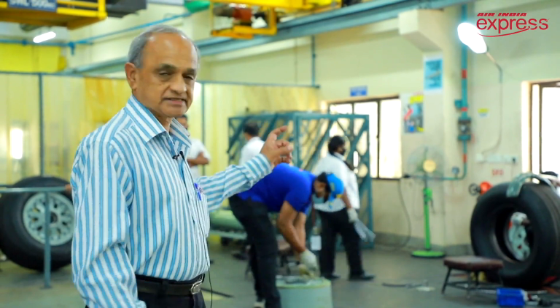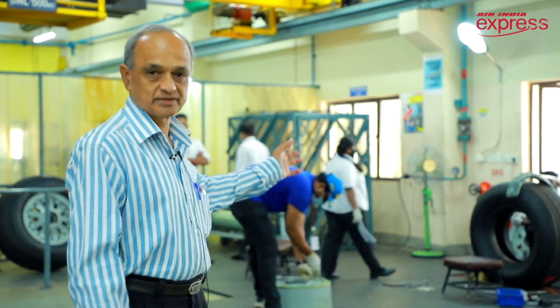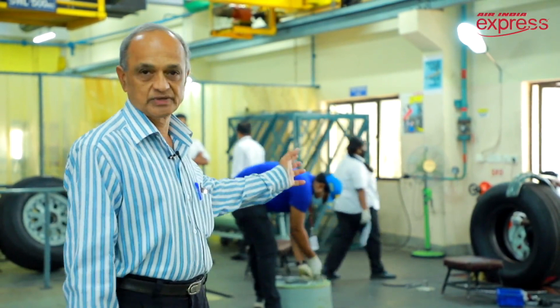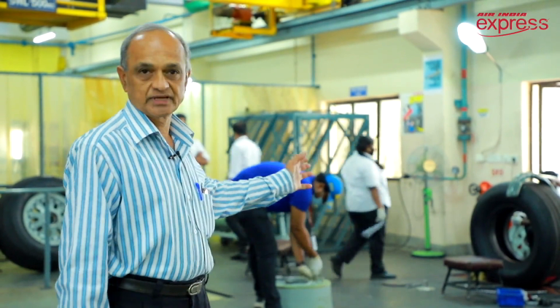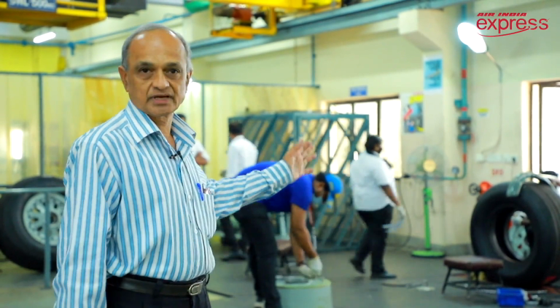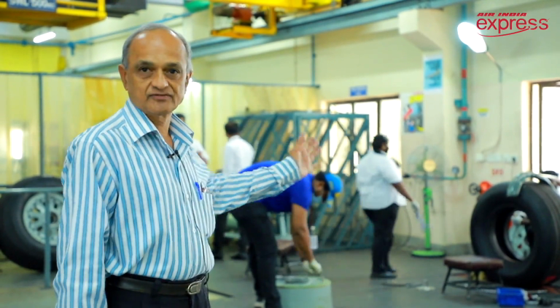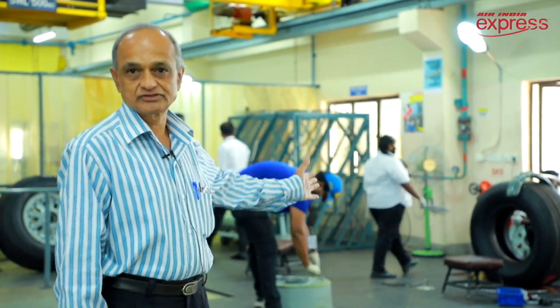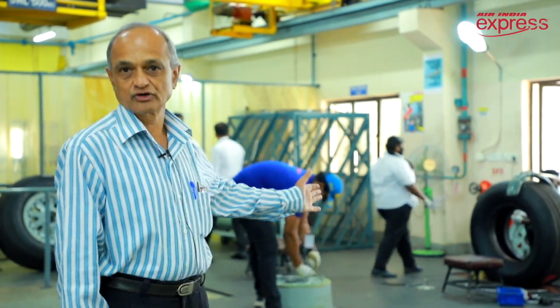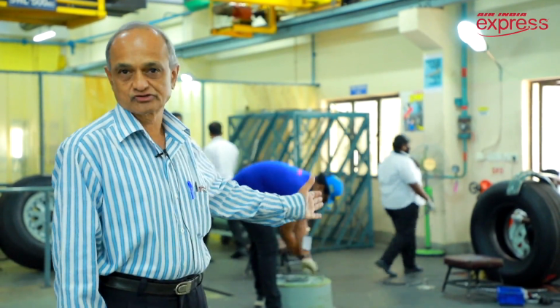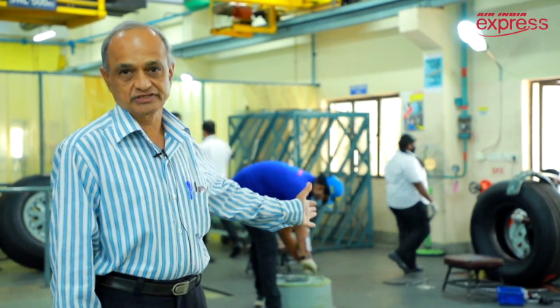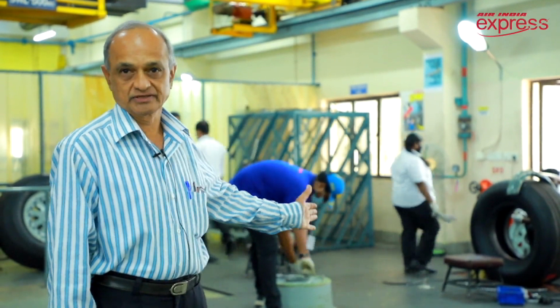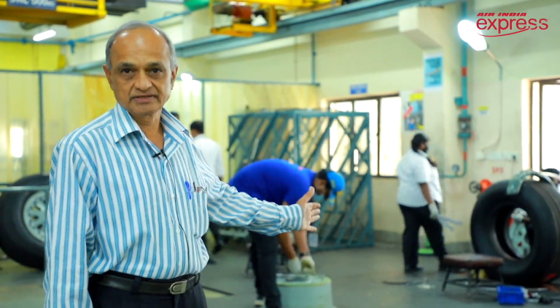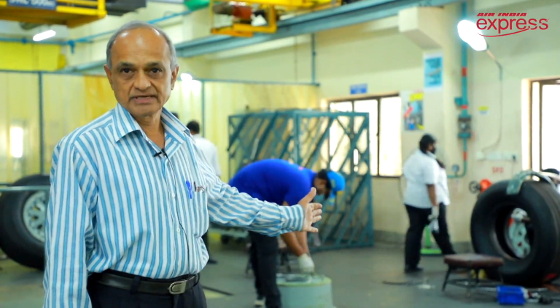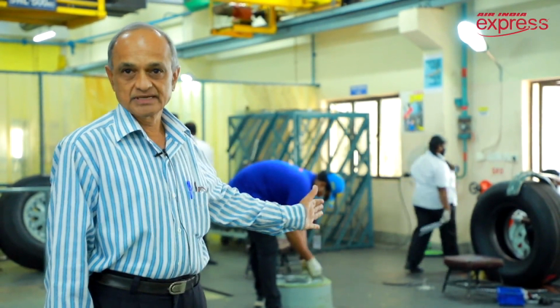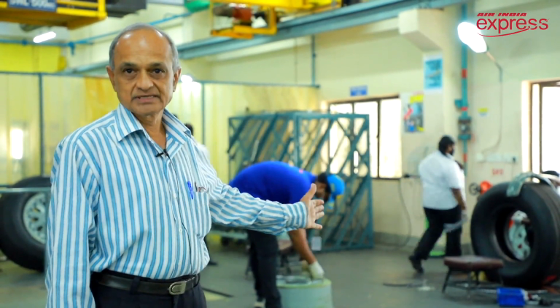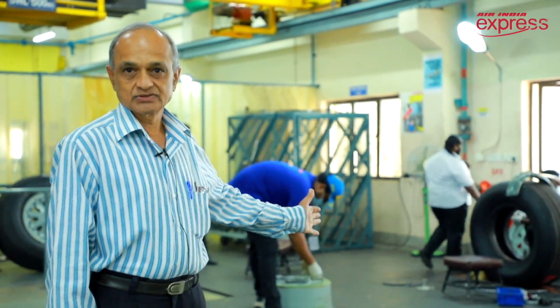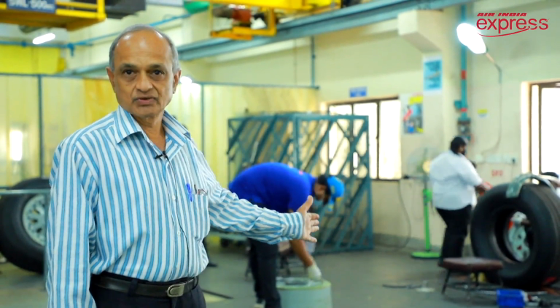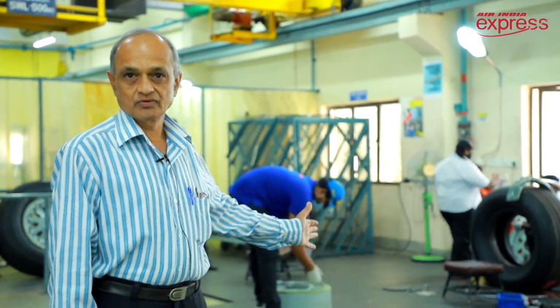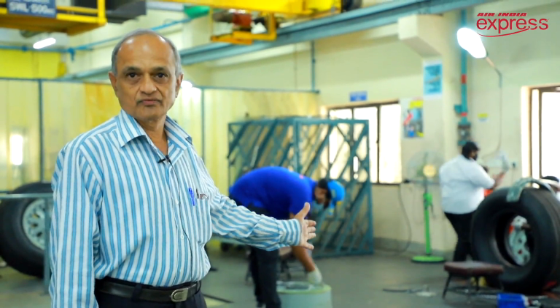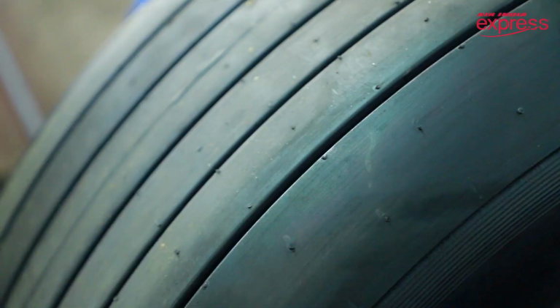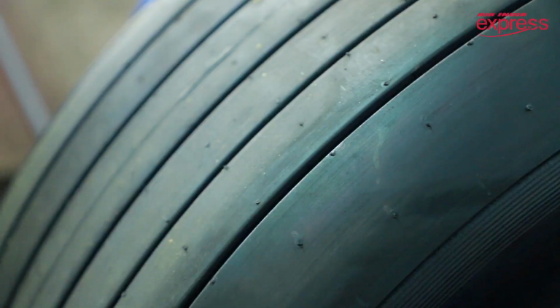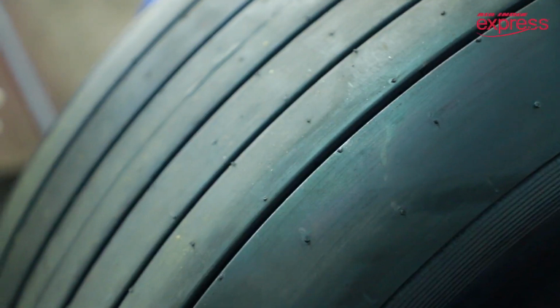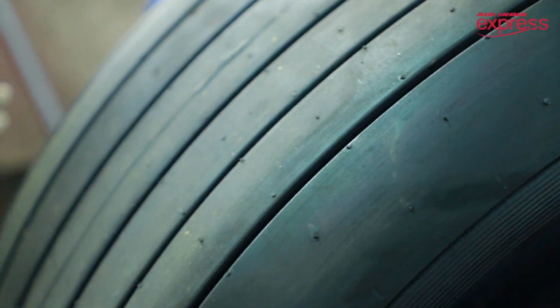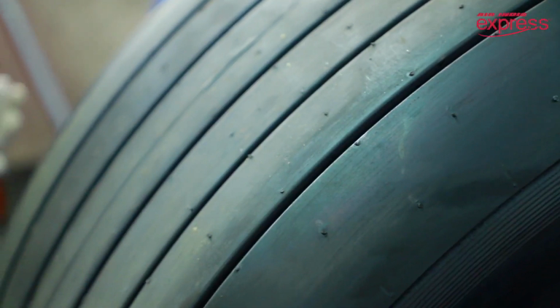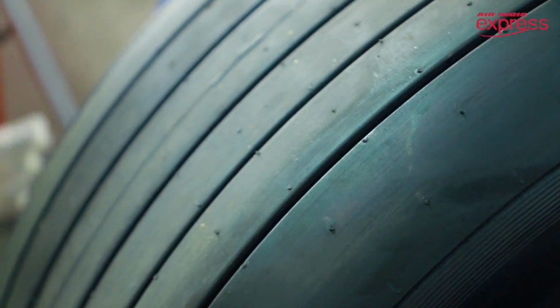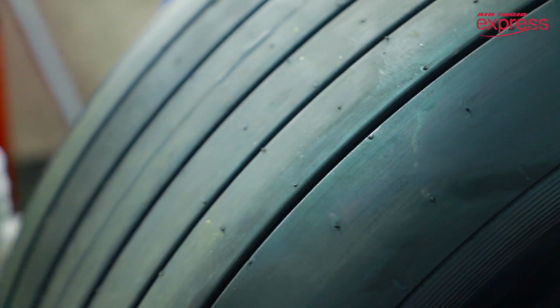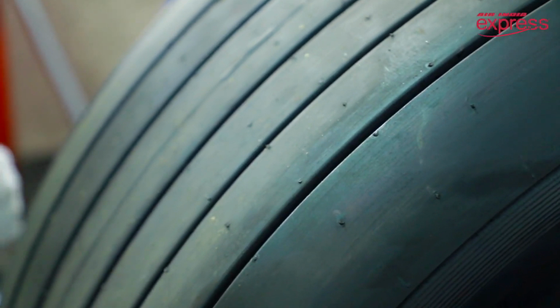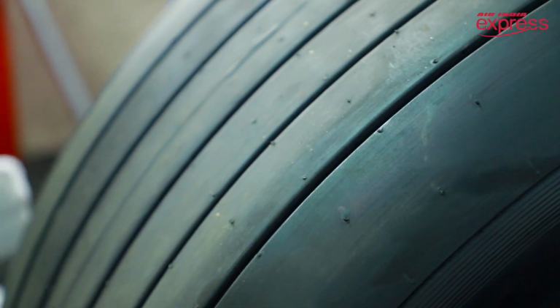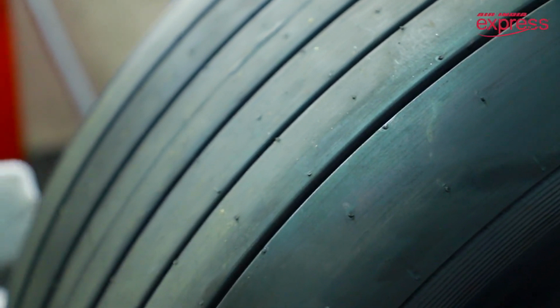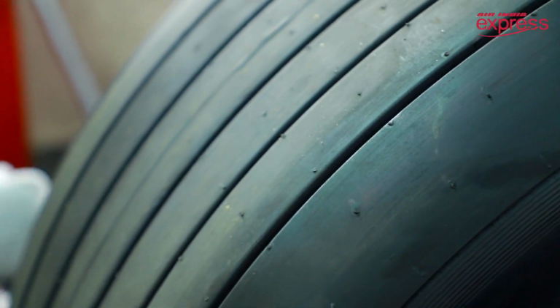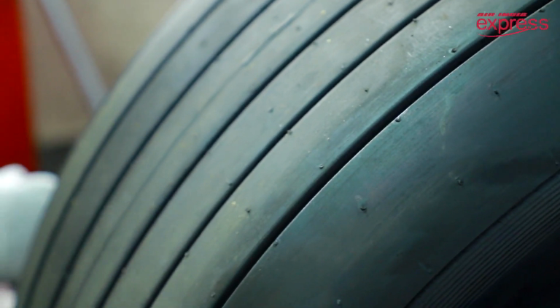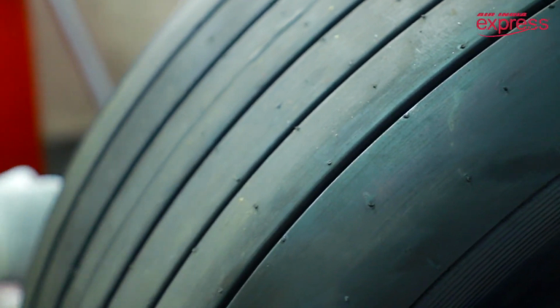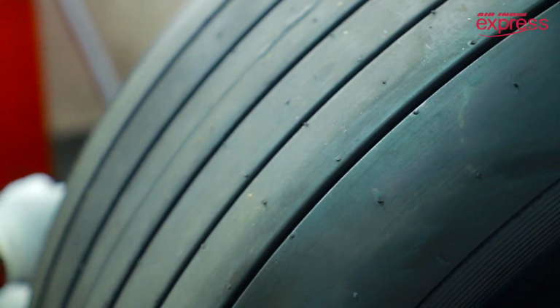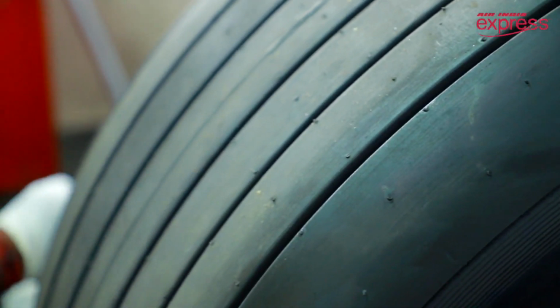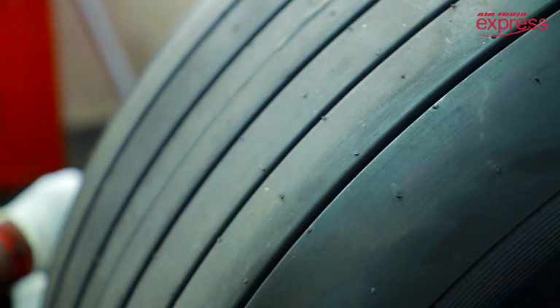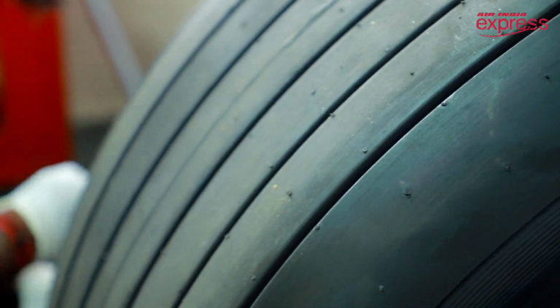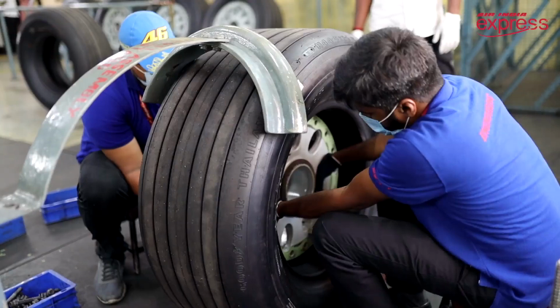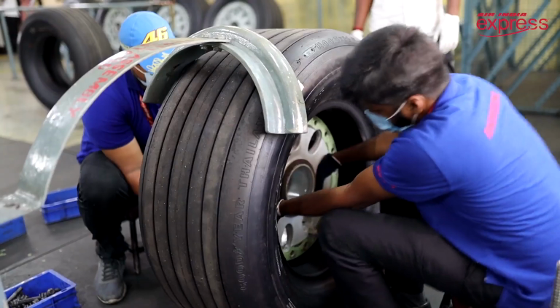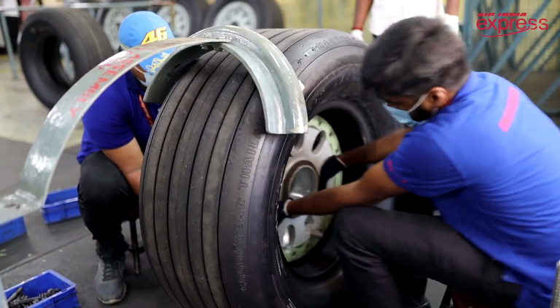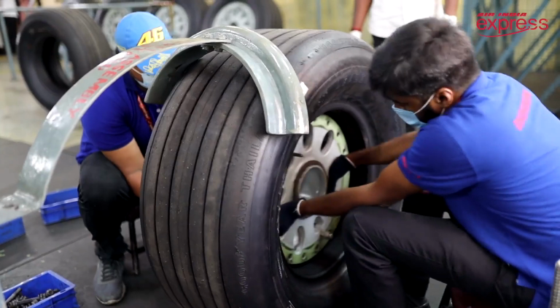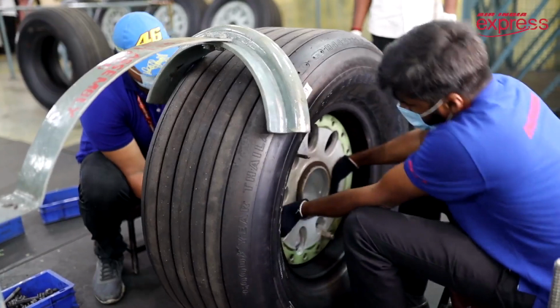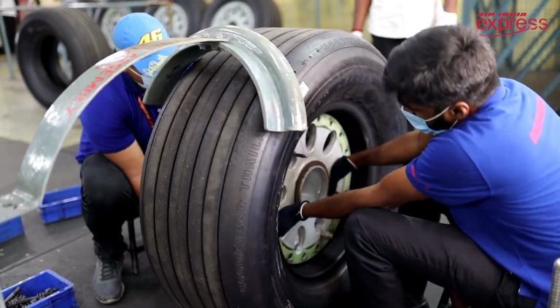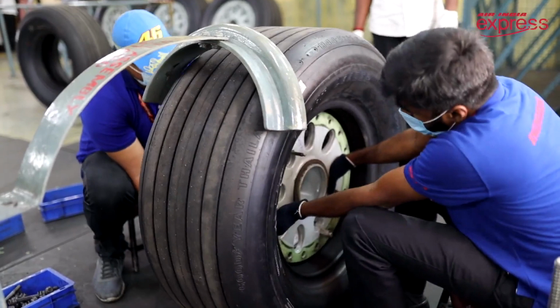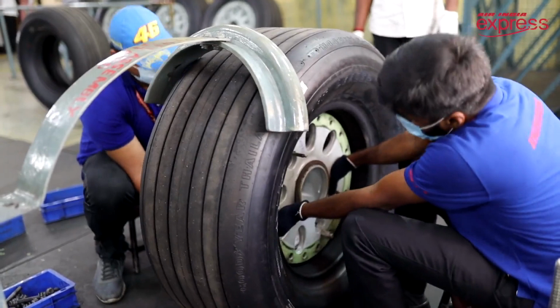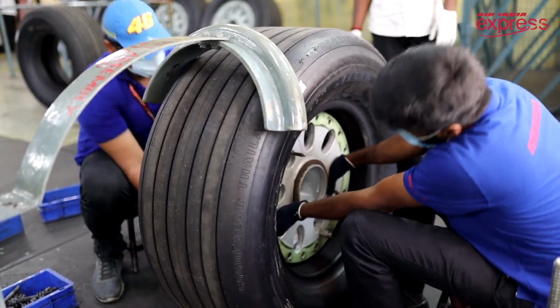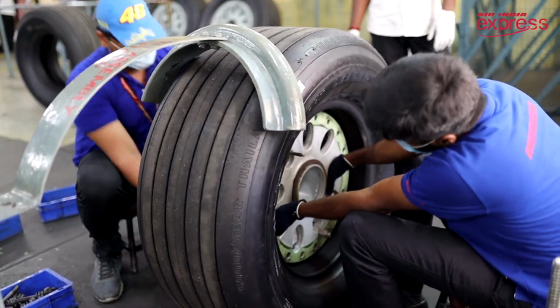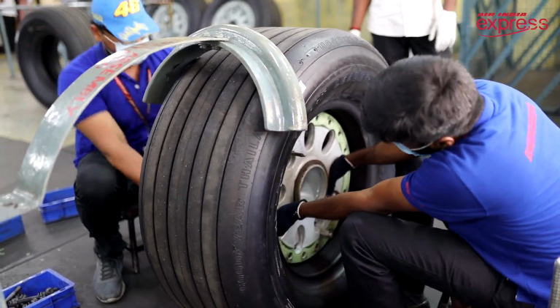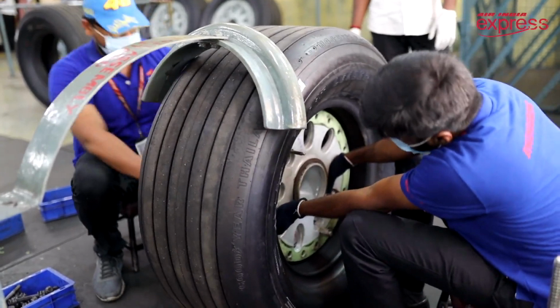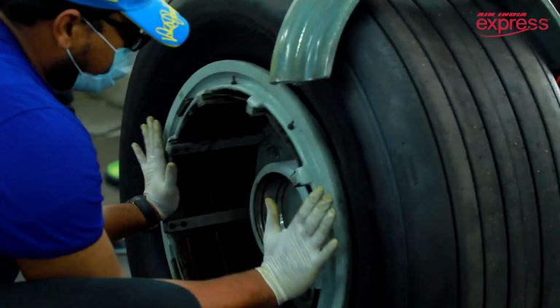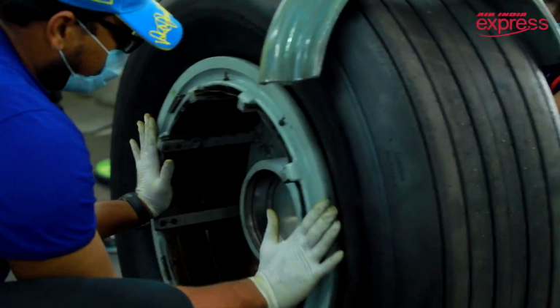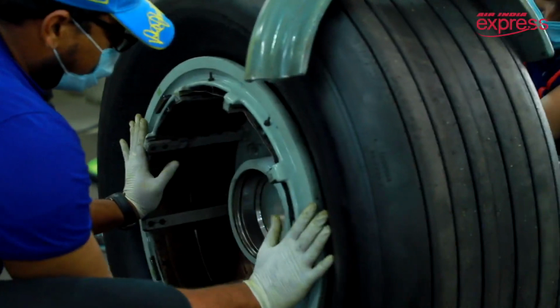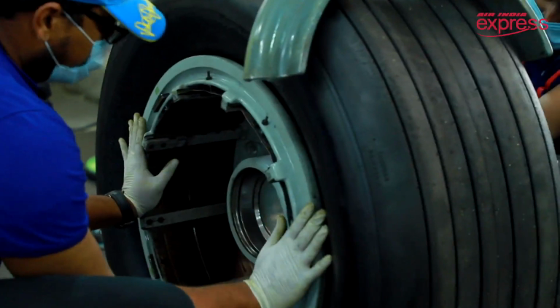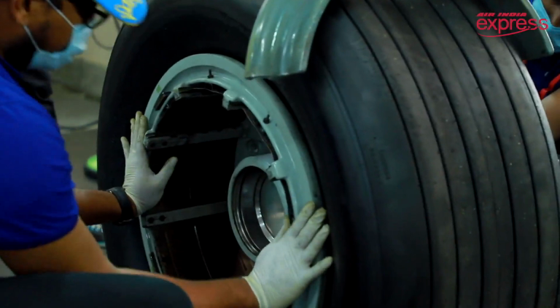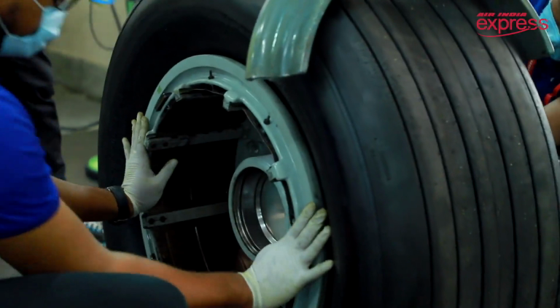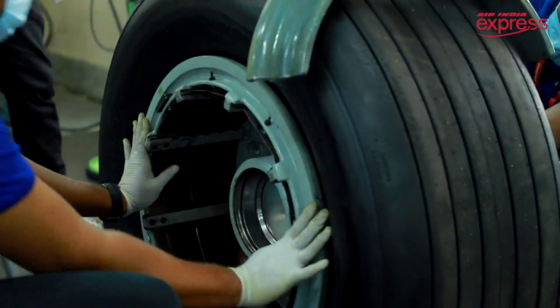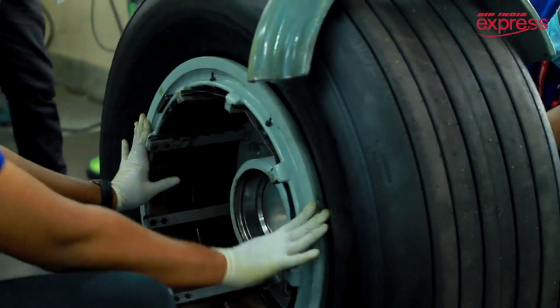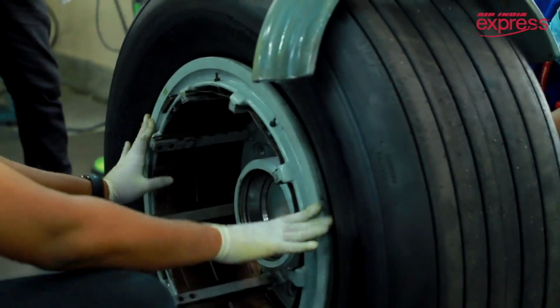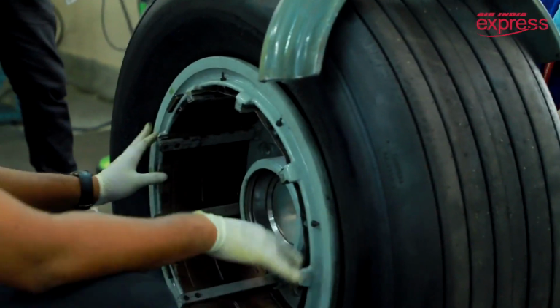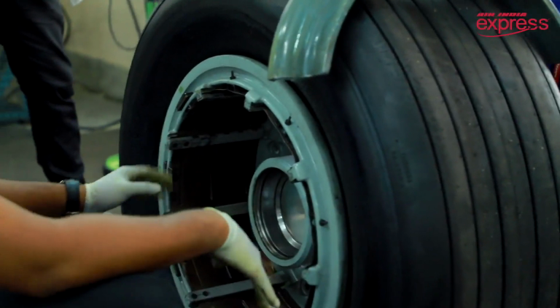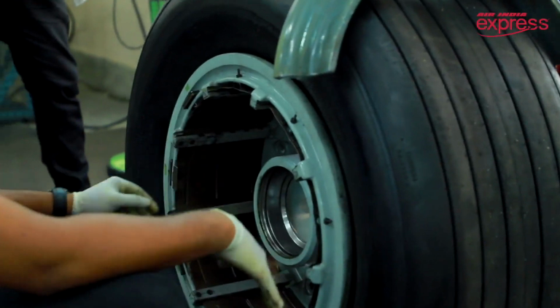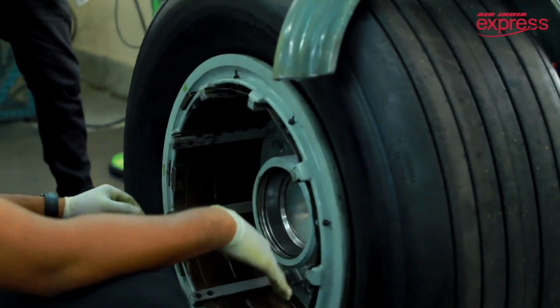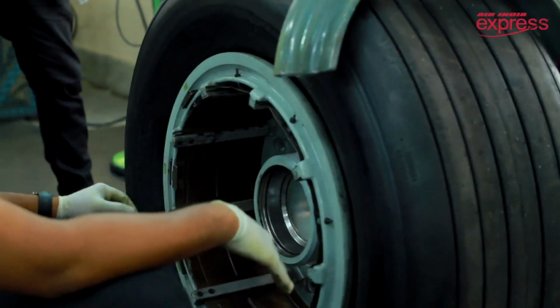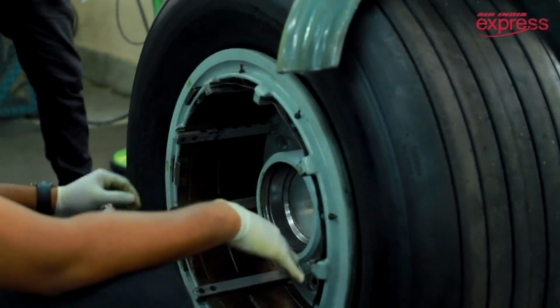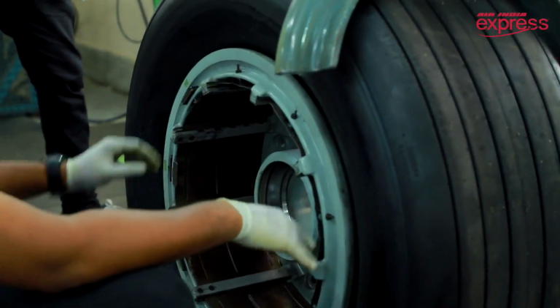After inspection, the wheels are taken to the assembly area. We get the new tire and put both hulls together, then install all the tie bolts.